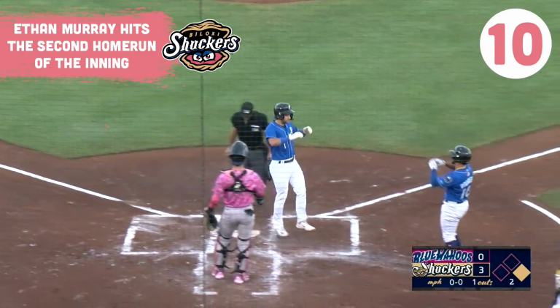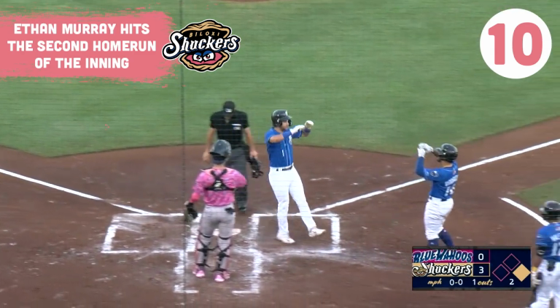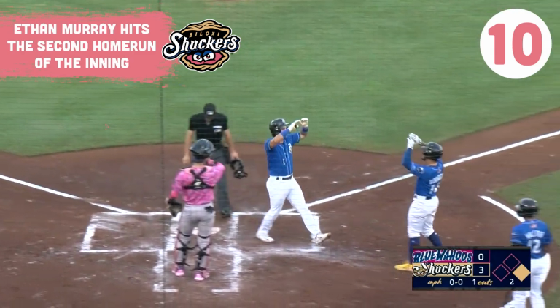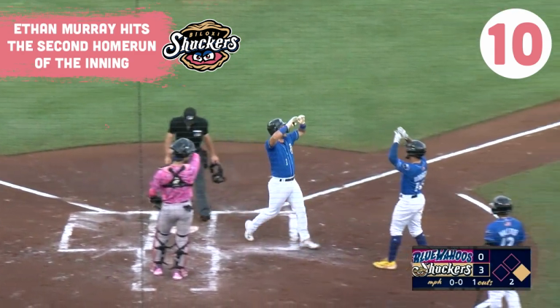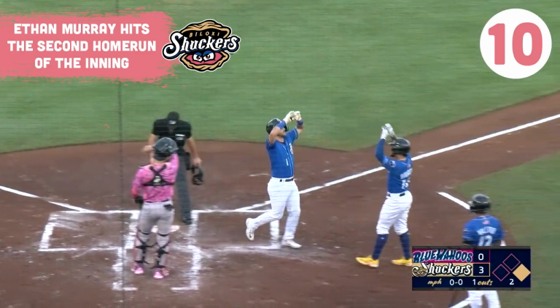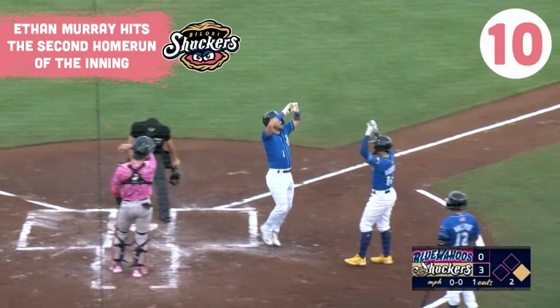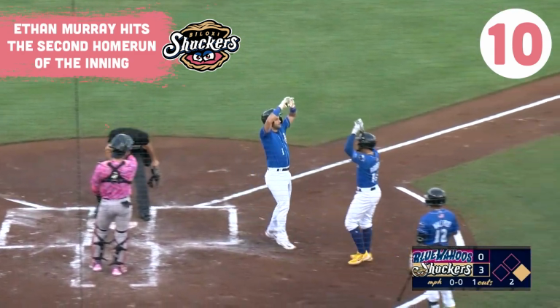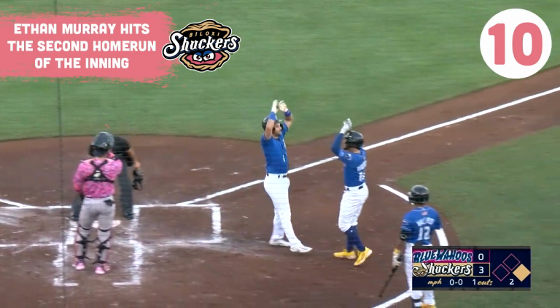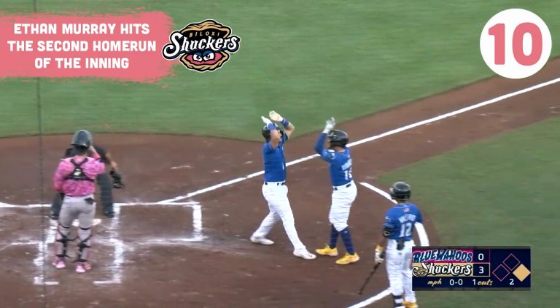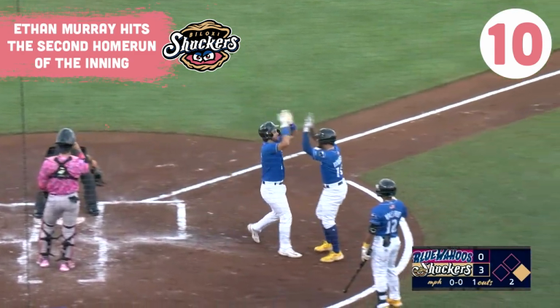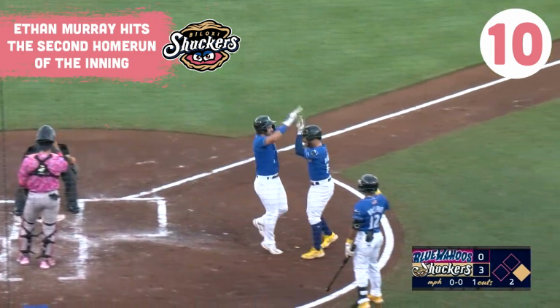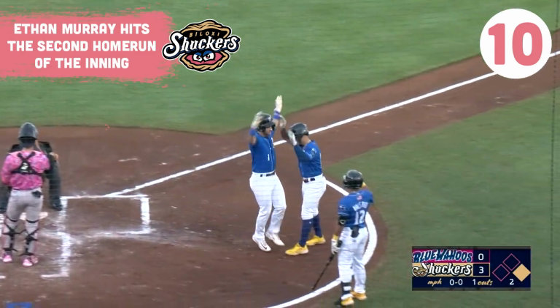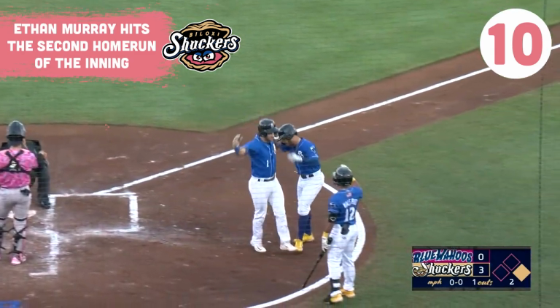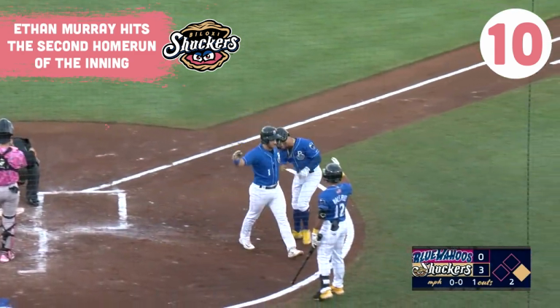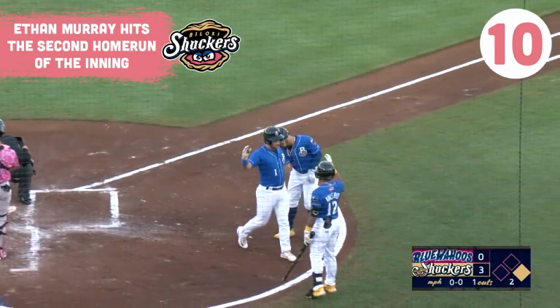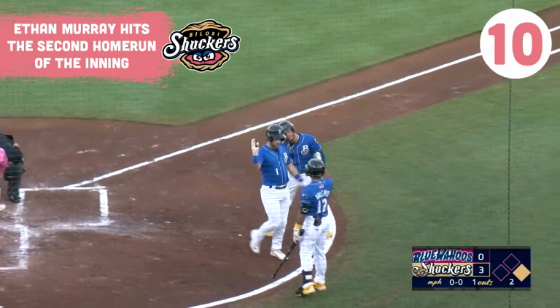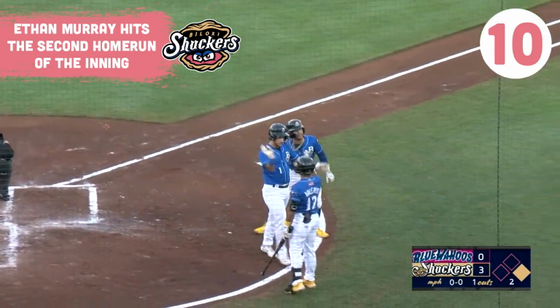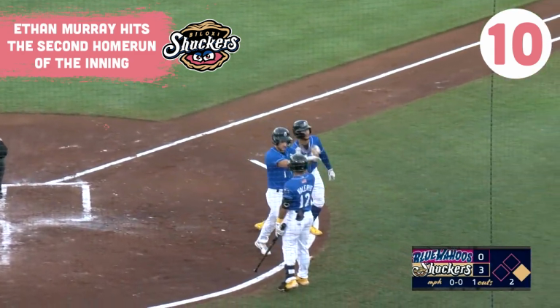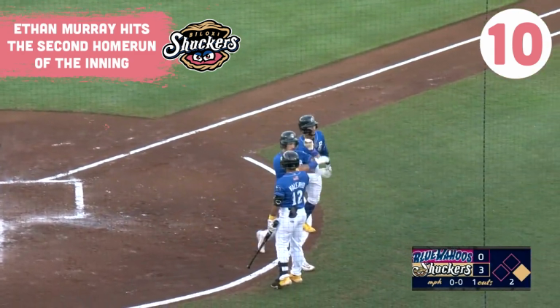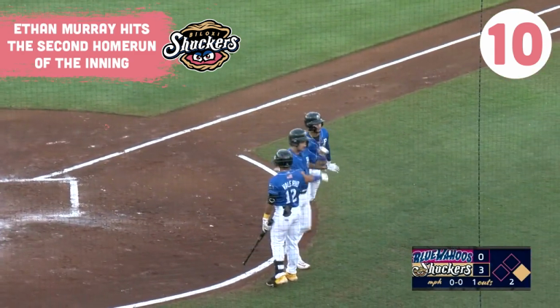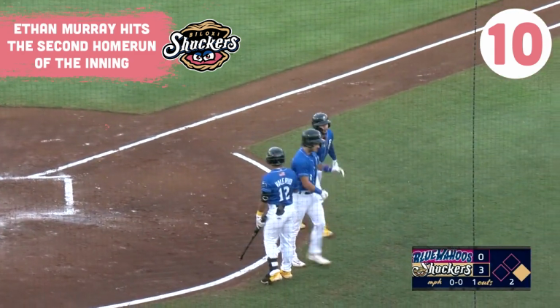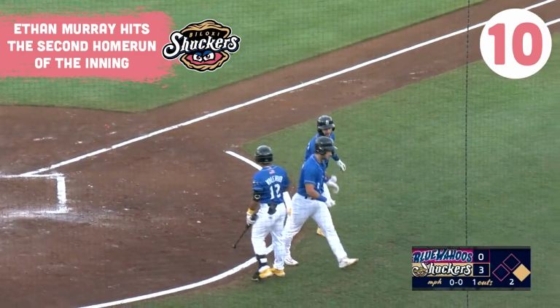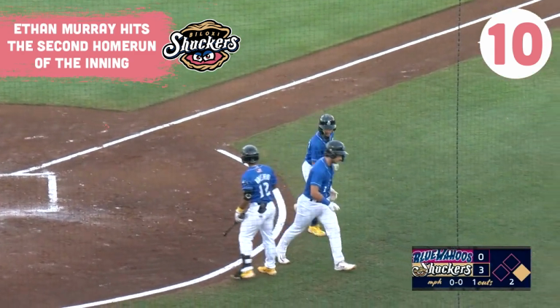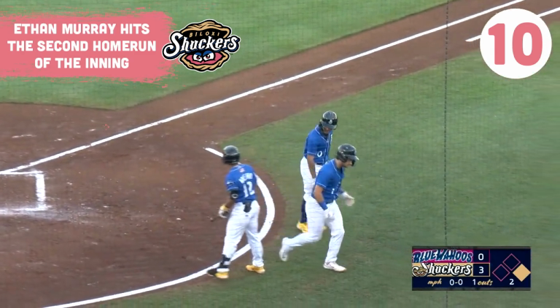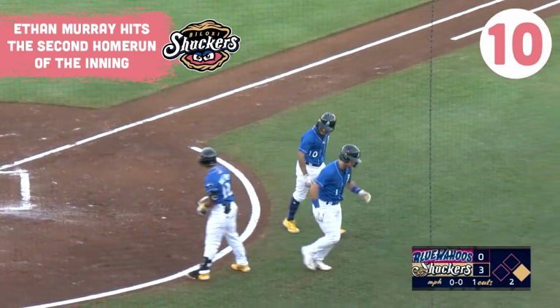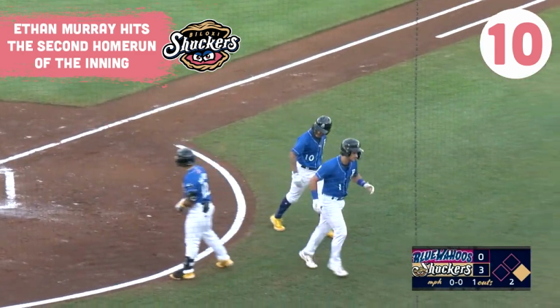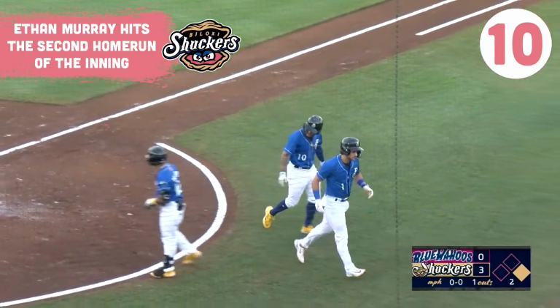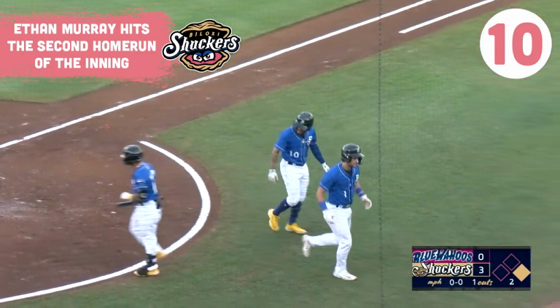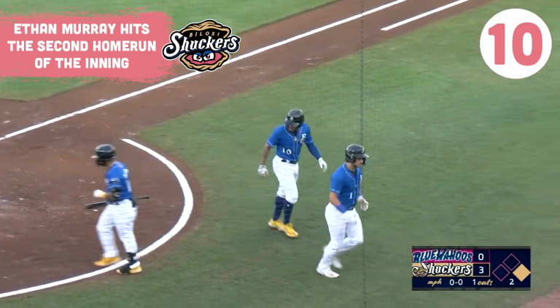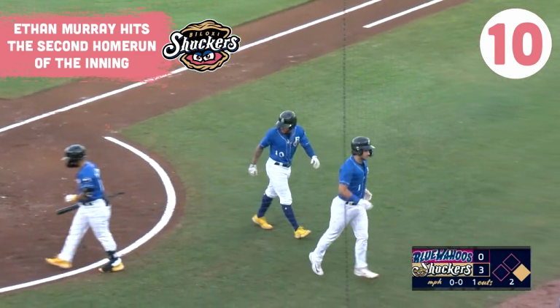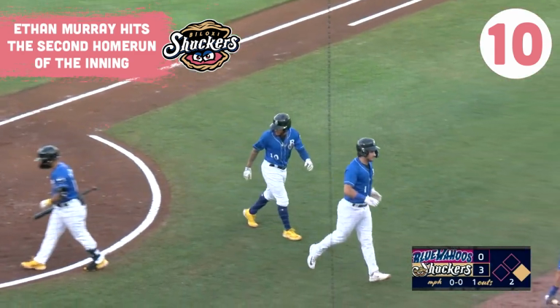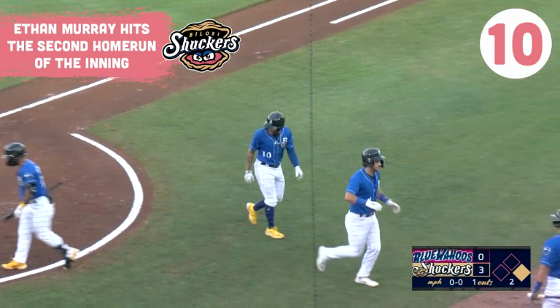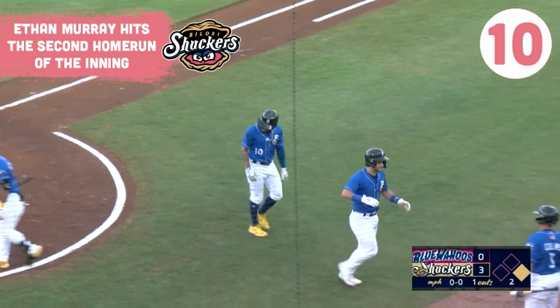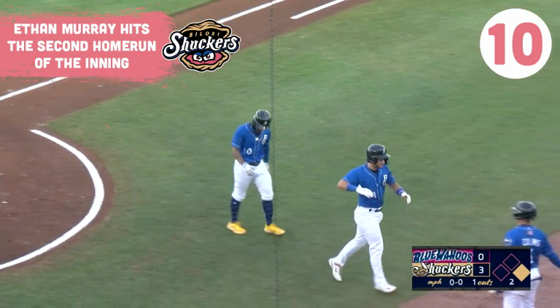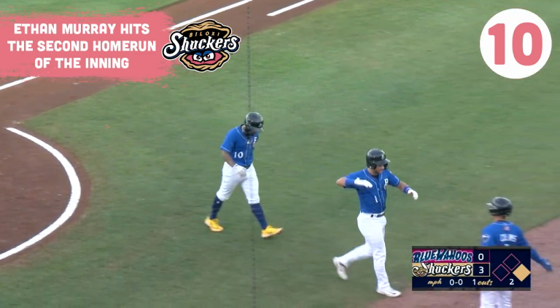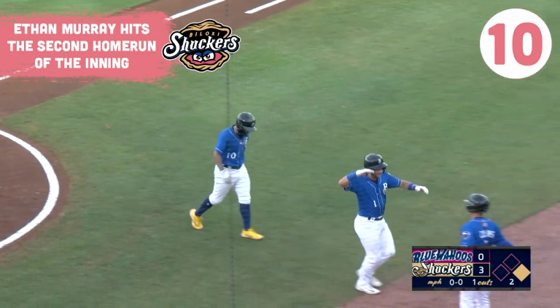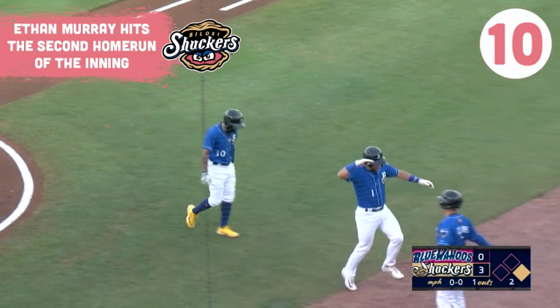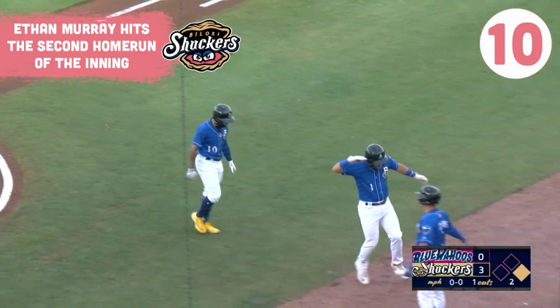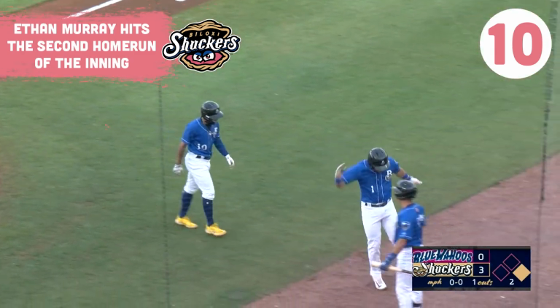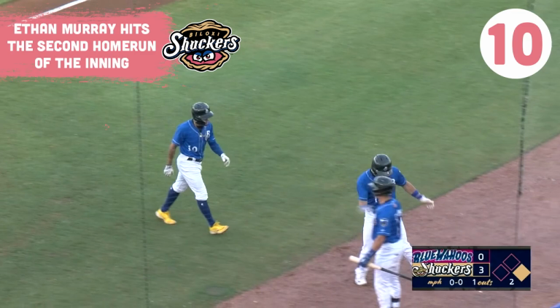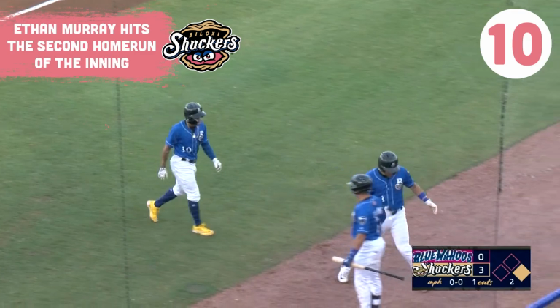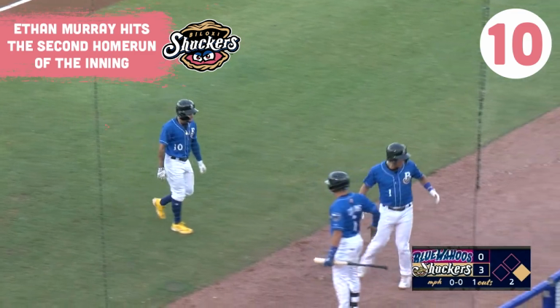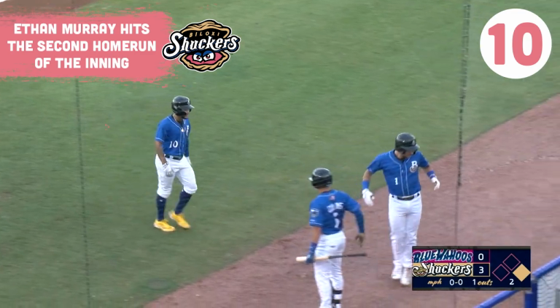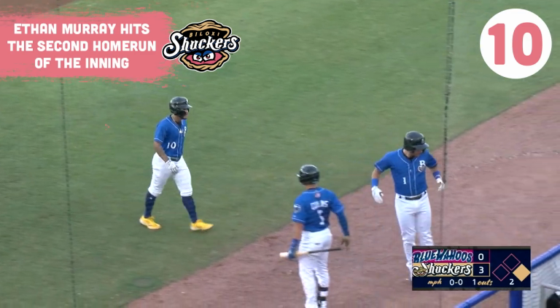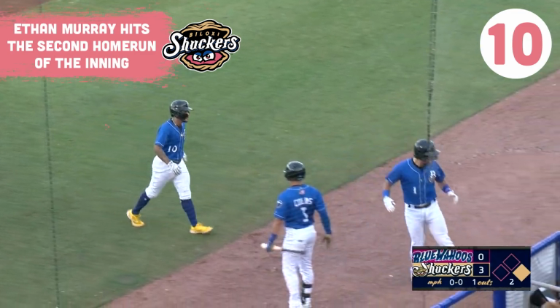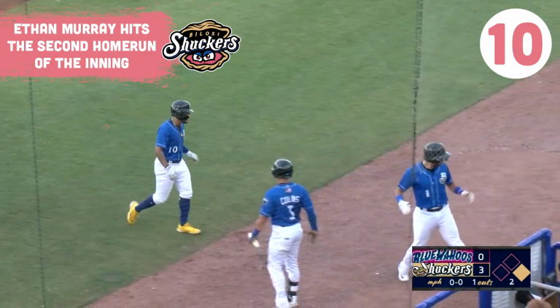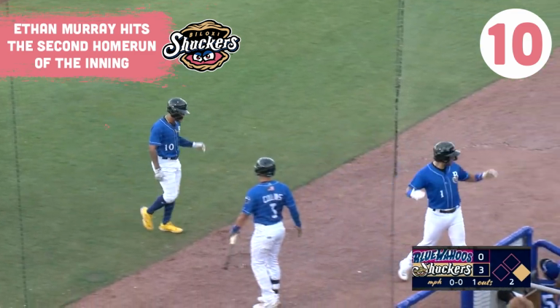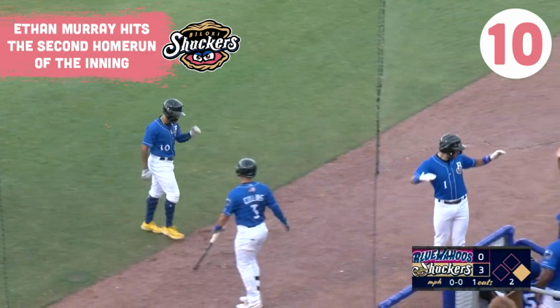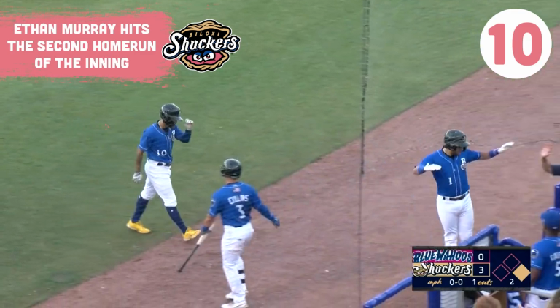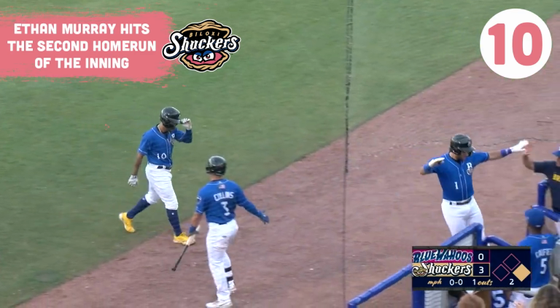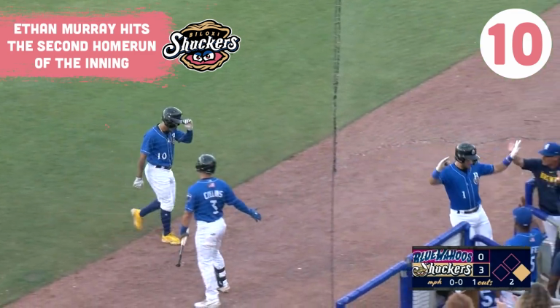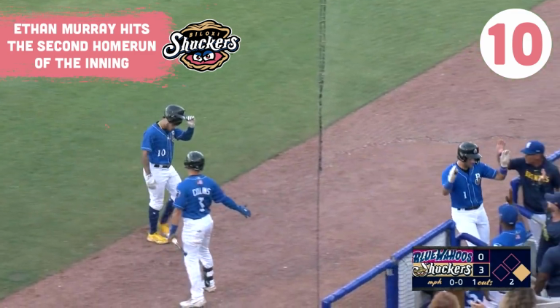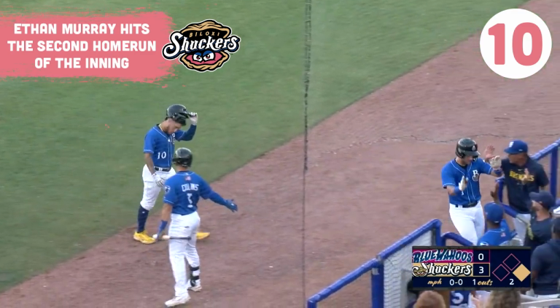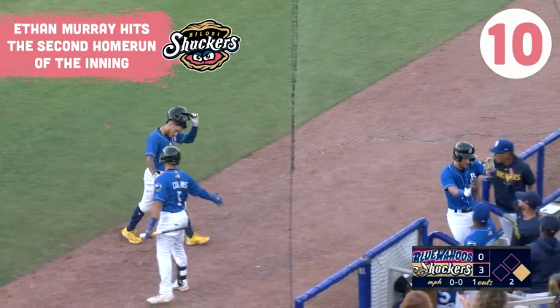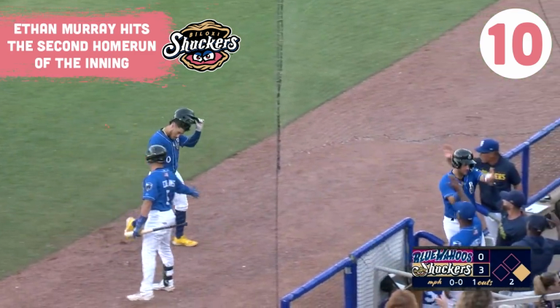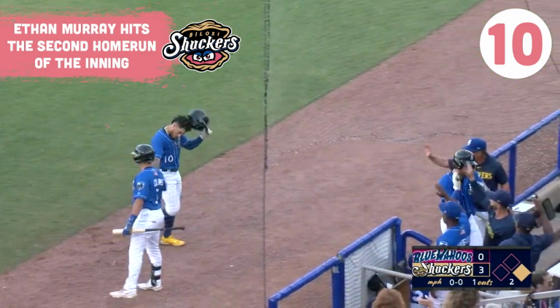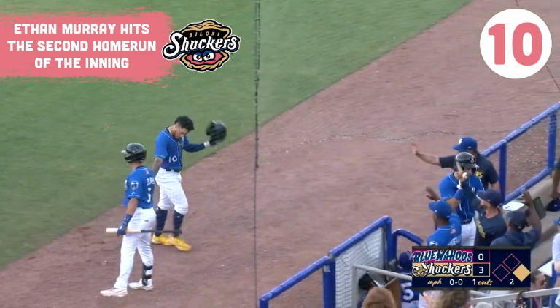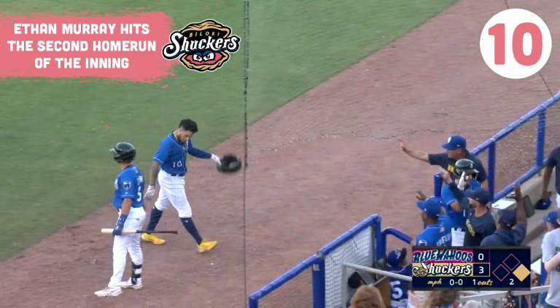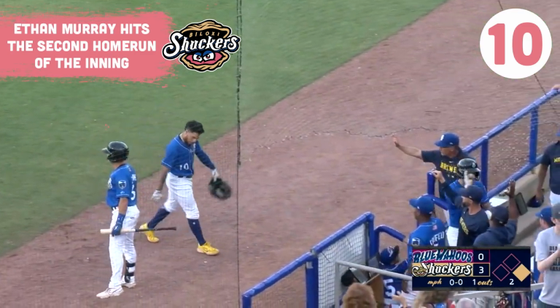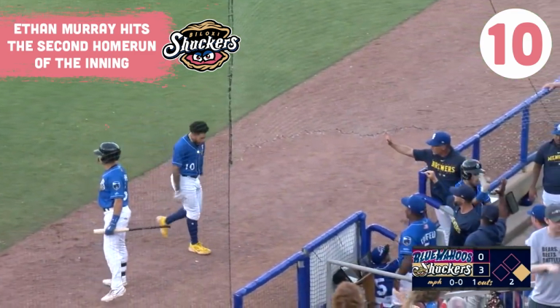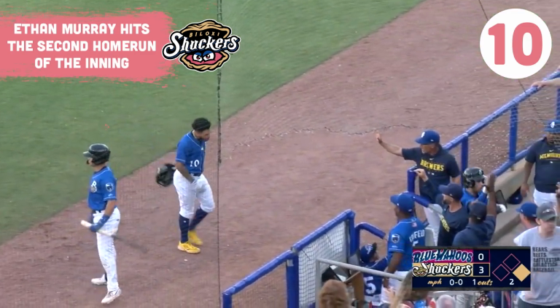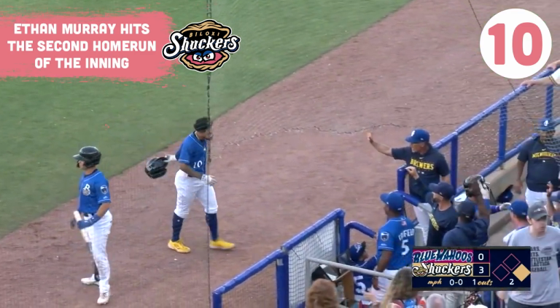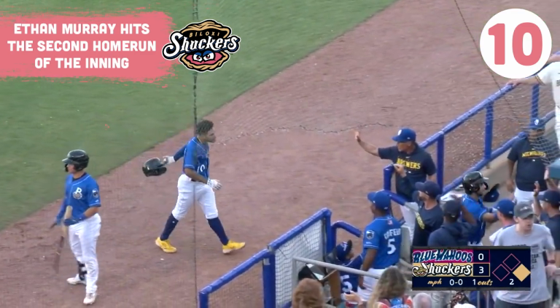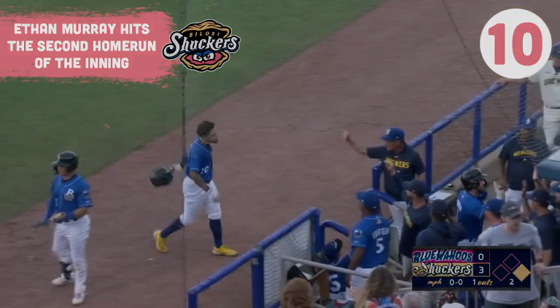Third home run of the year for Murray, 16th and 17th runs driven in. He processes home to a couple of big high fives.